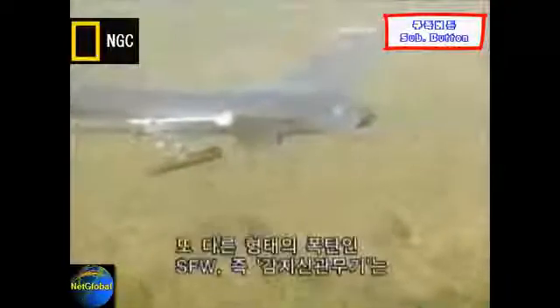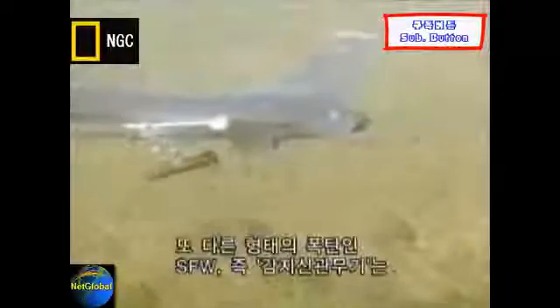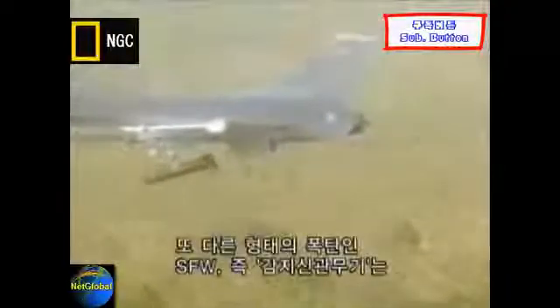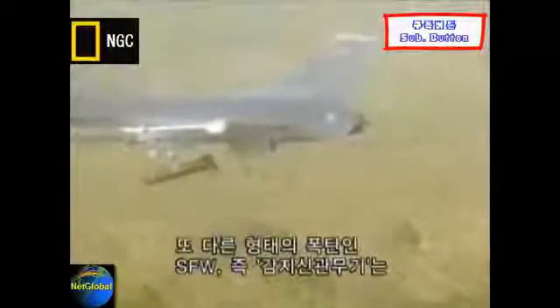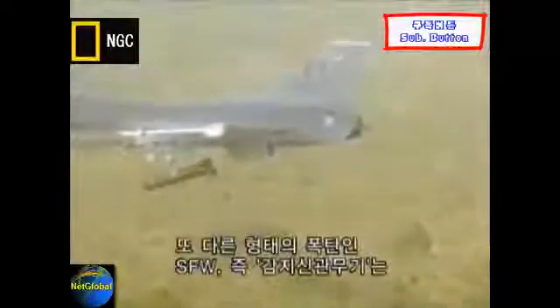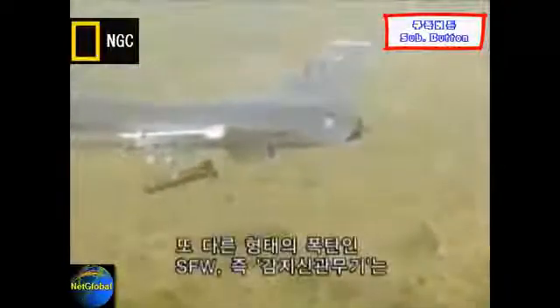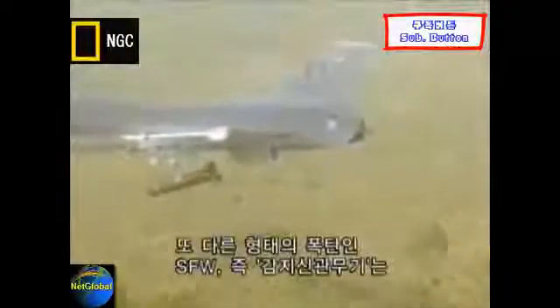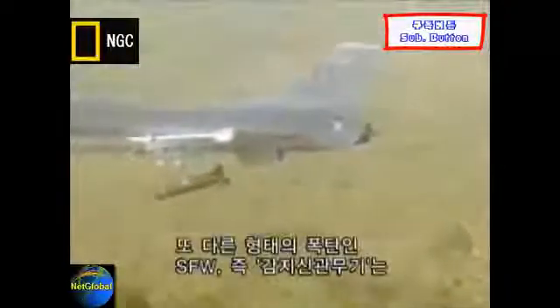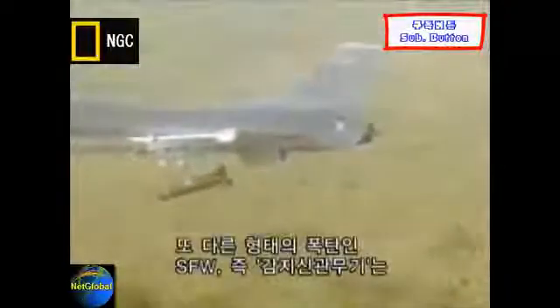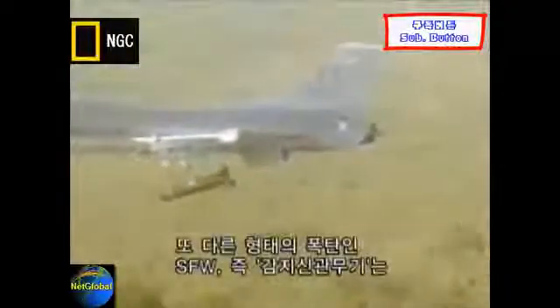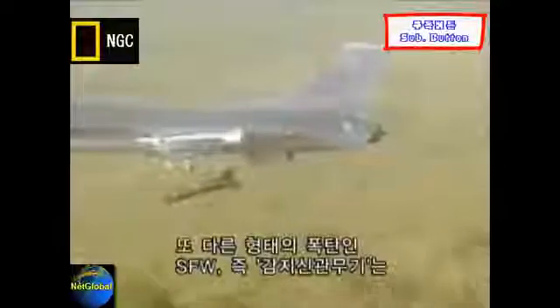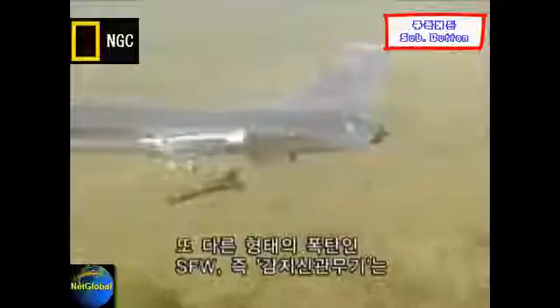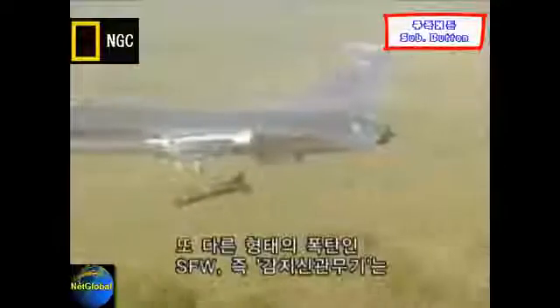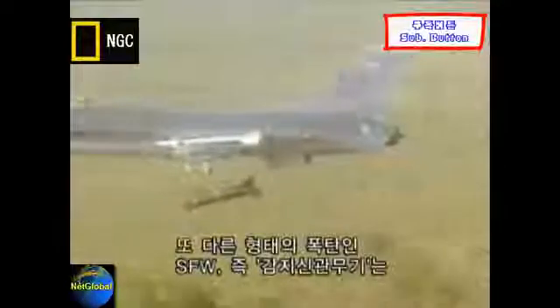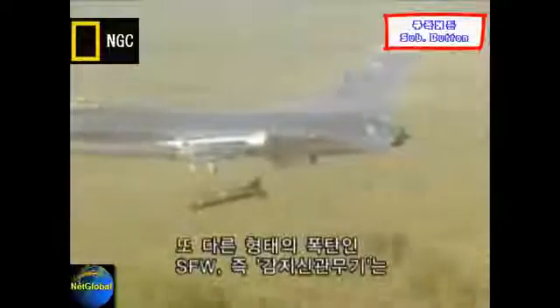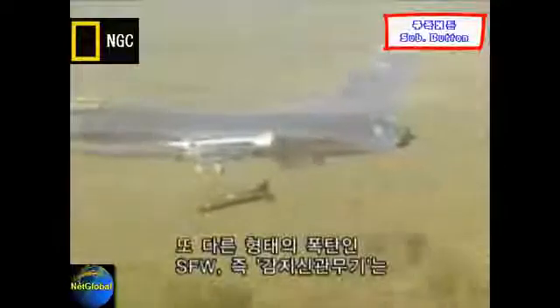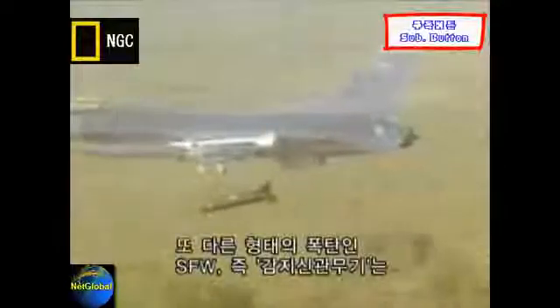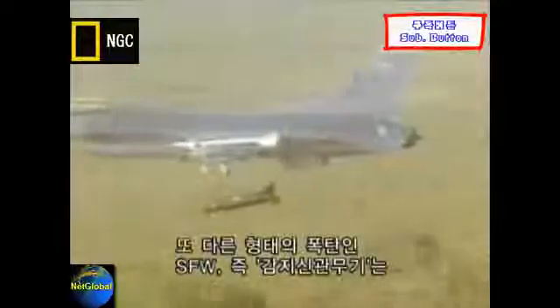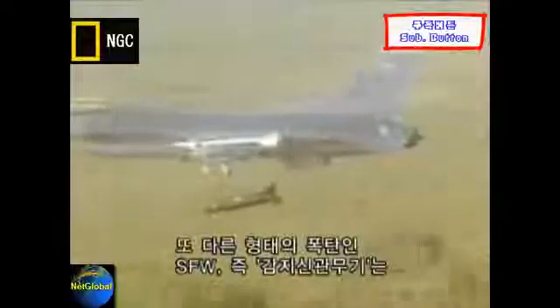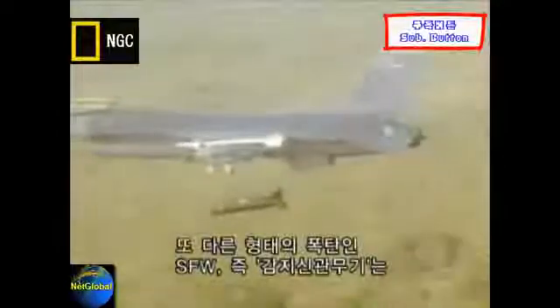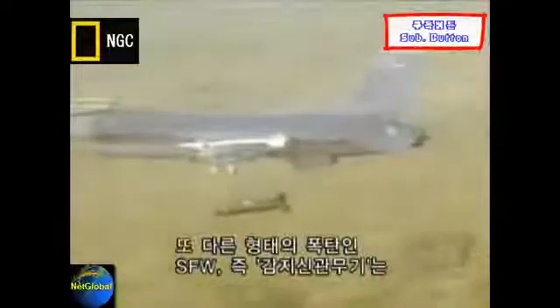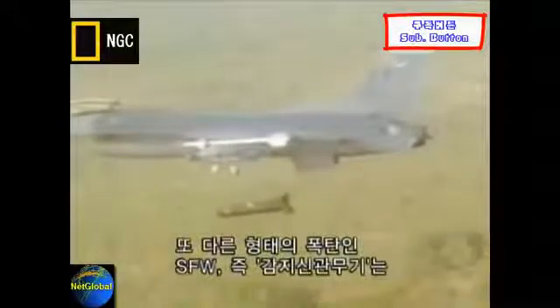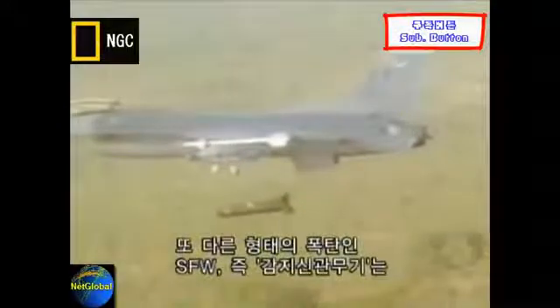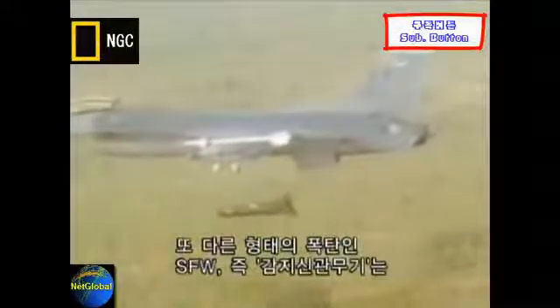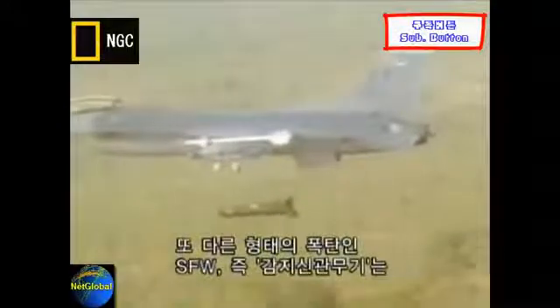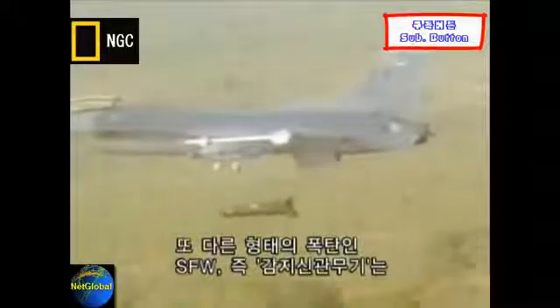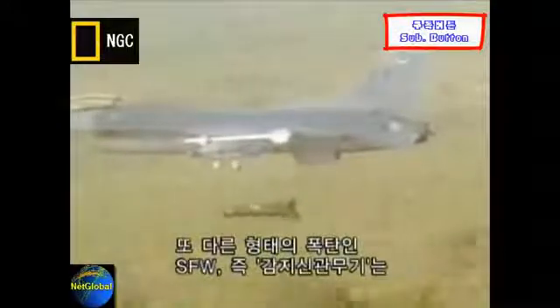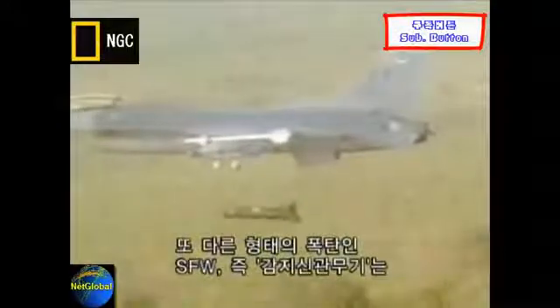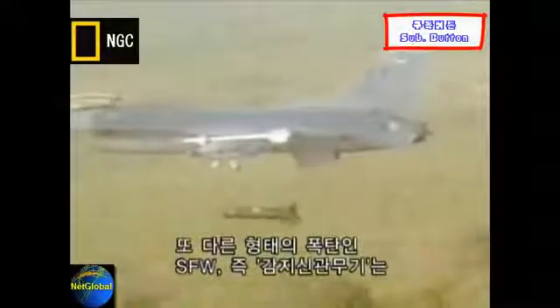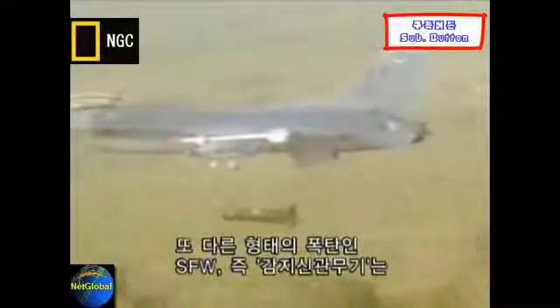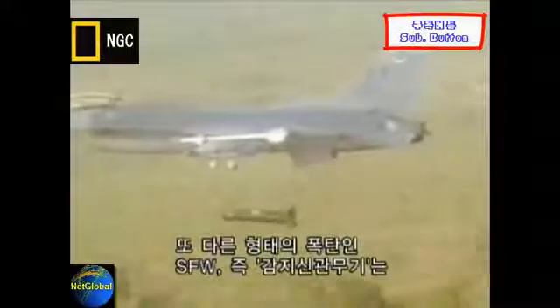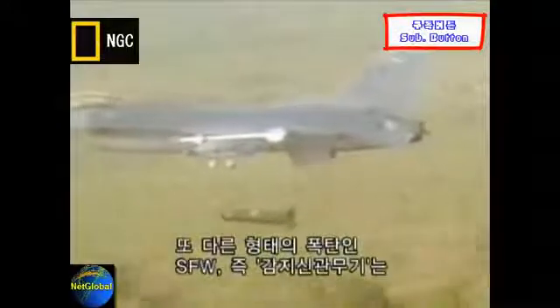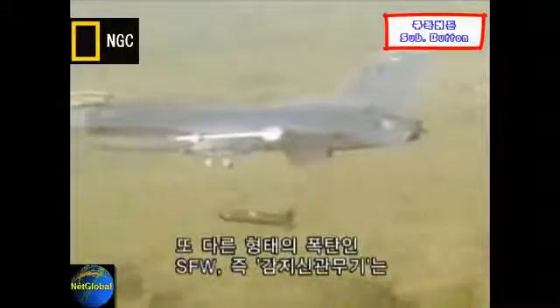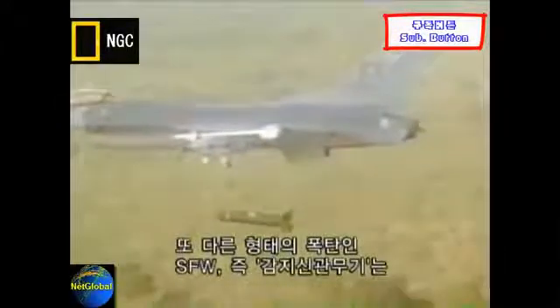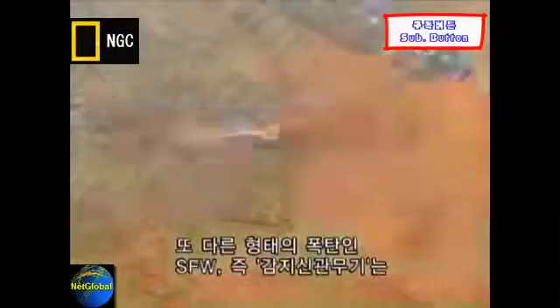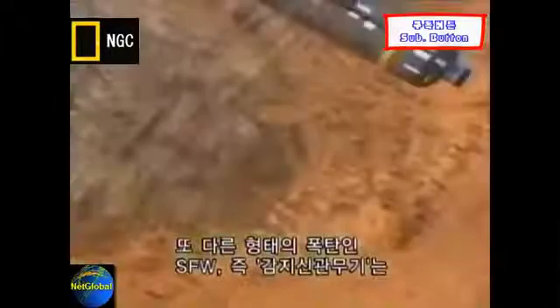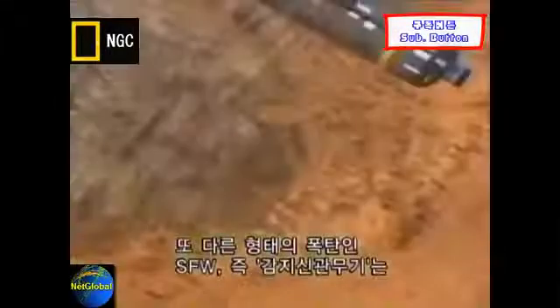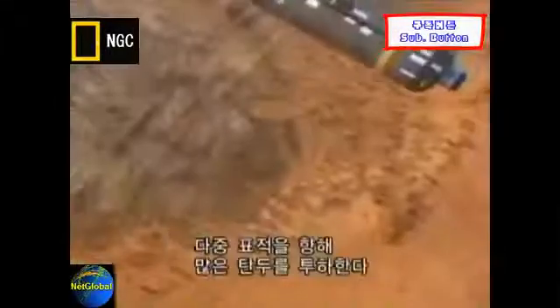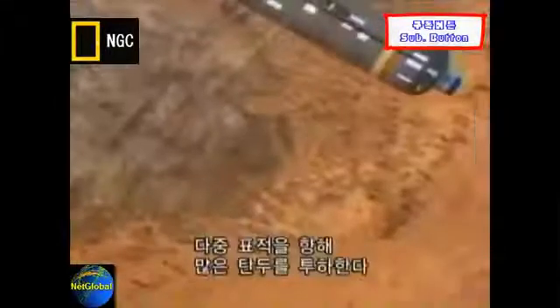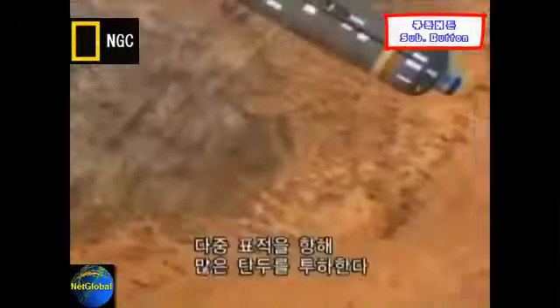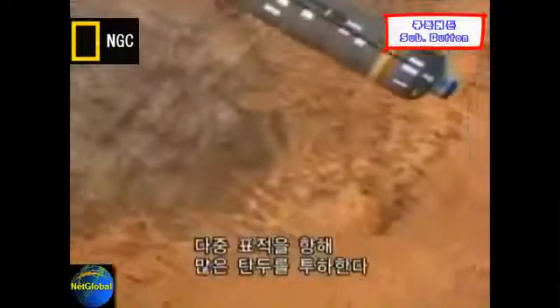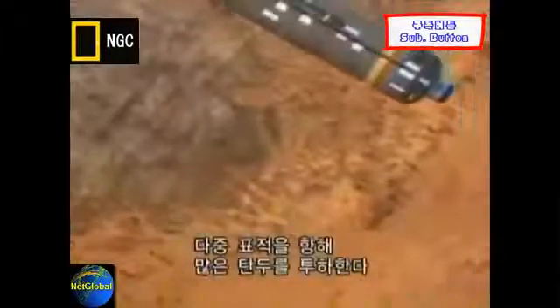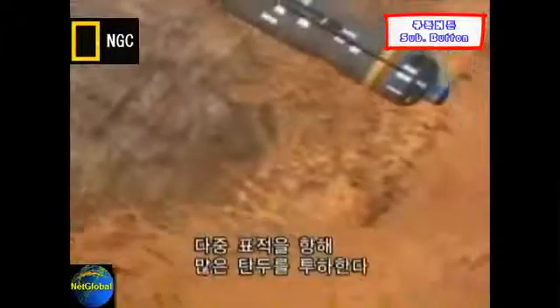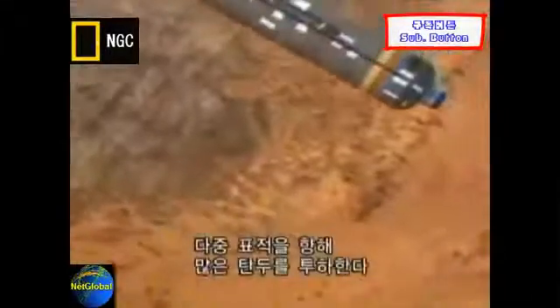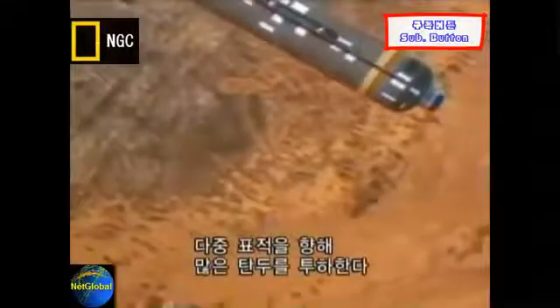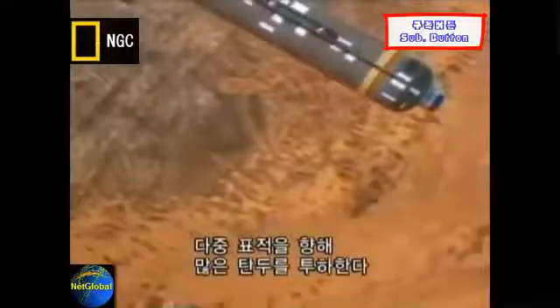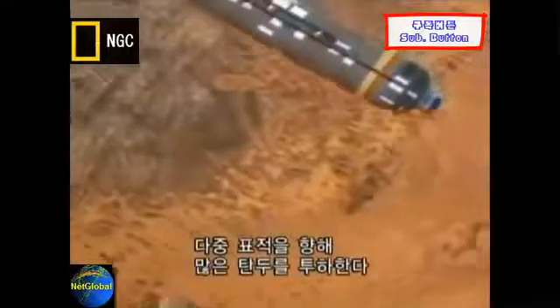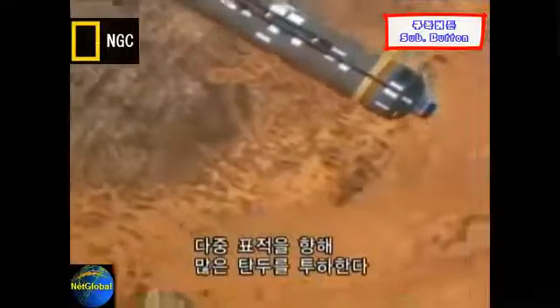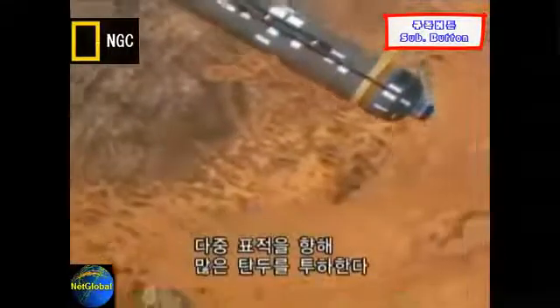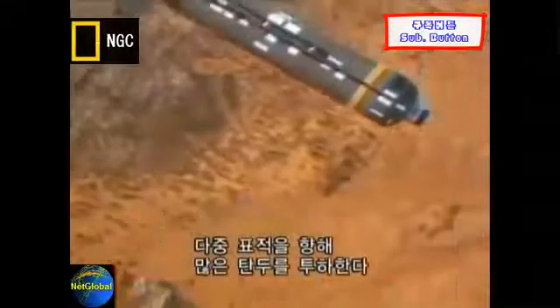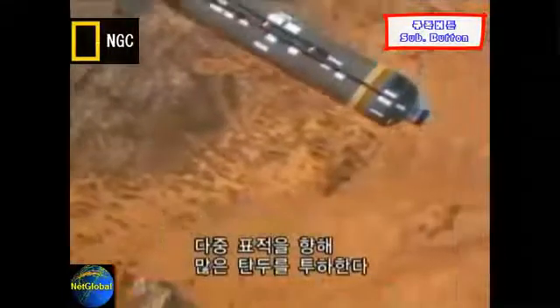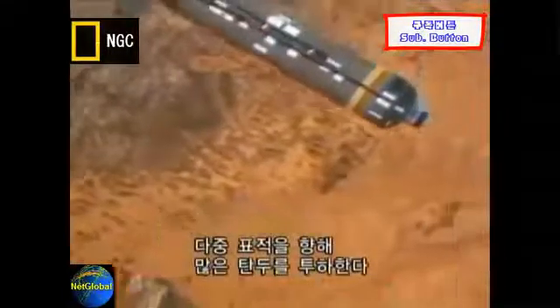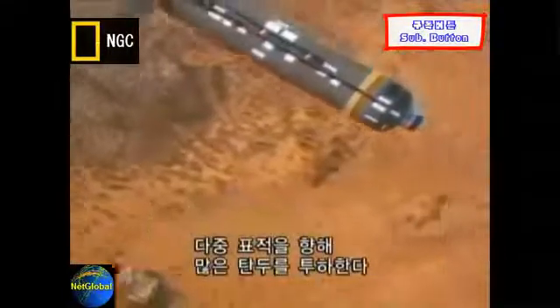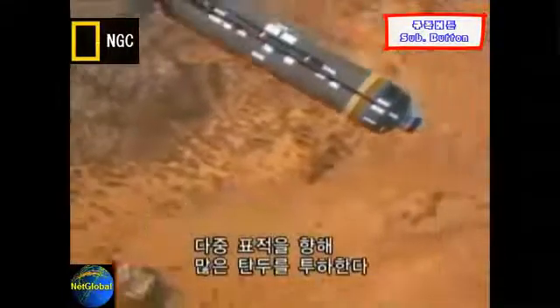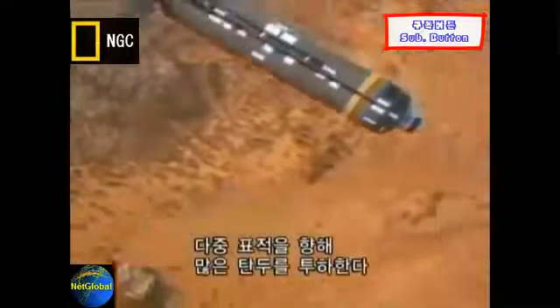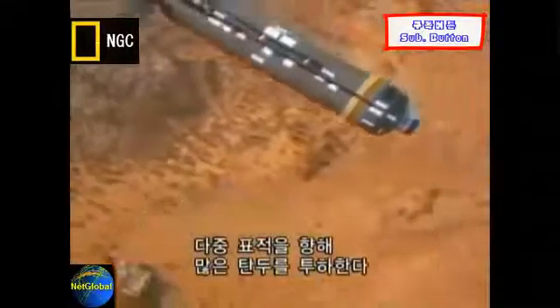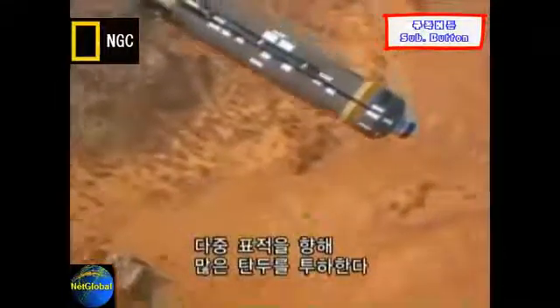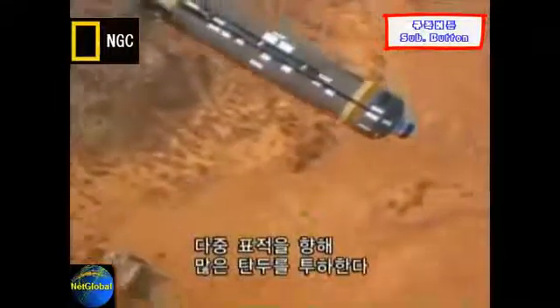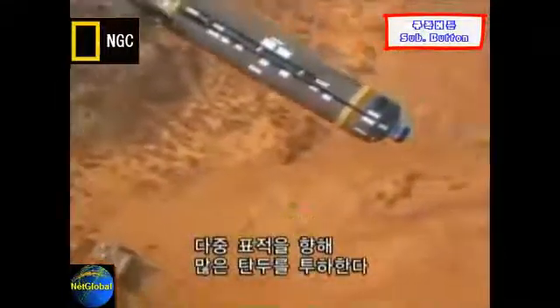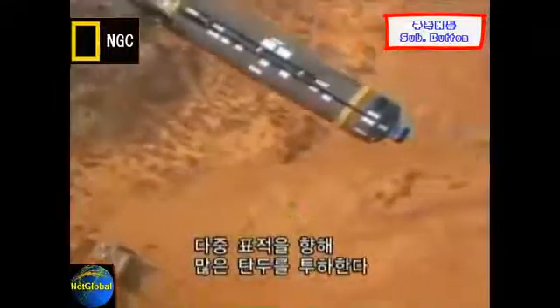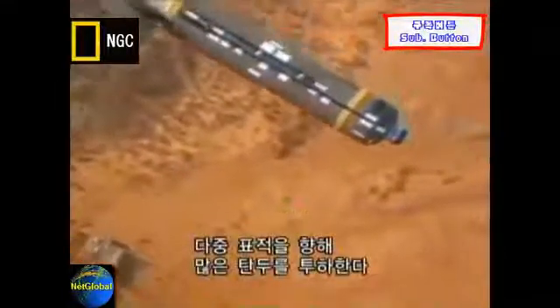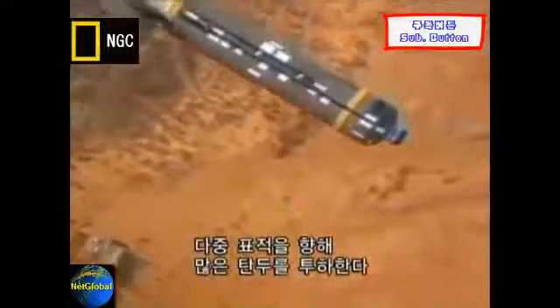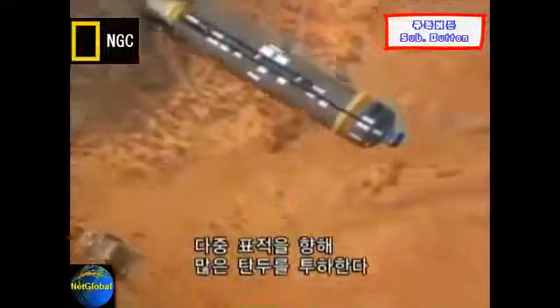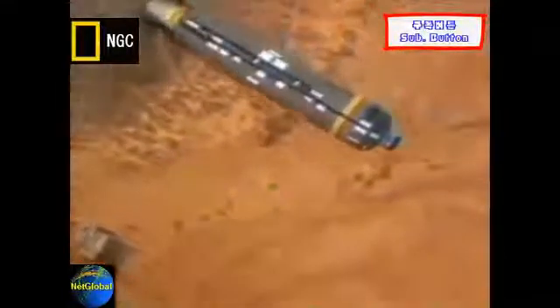Another type of bomb known as the sensor-fused weapon, or SFW, unleashes many warheads towards multiple targets.